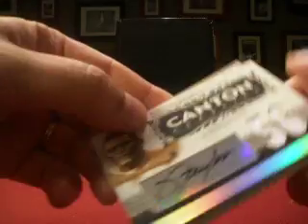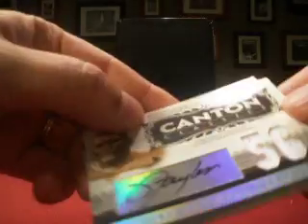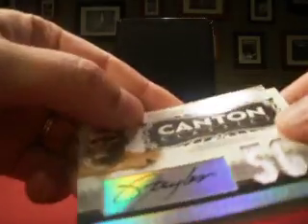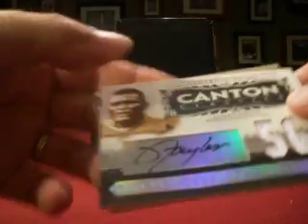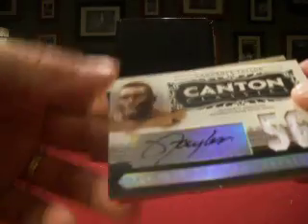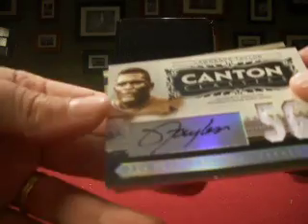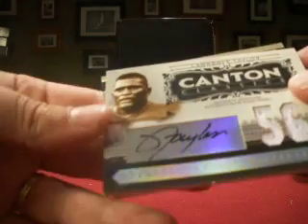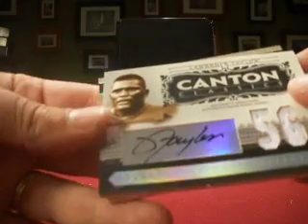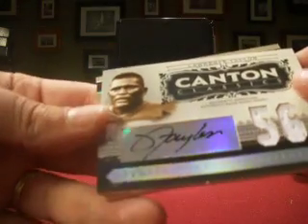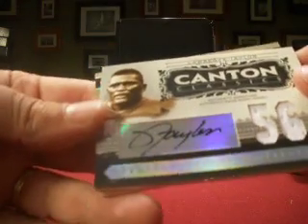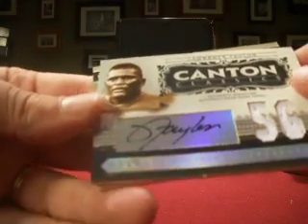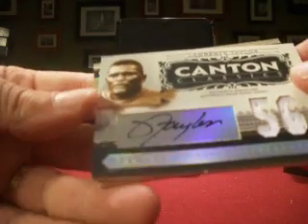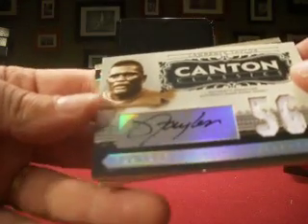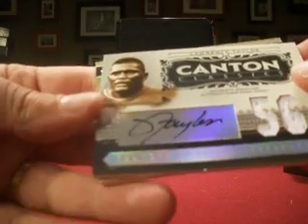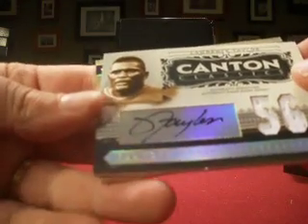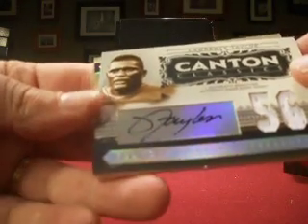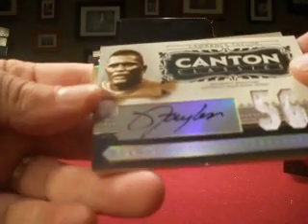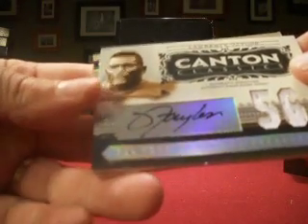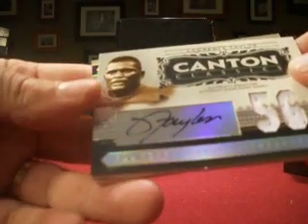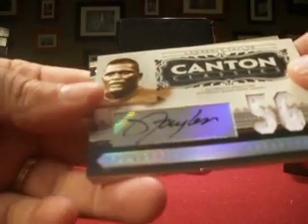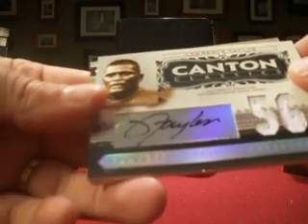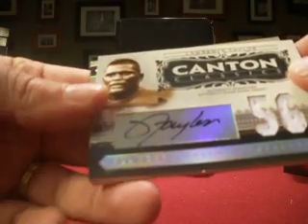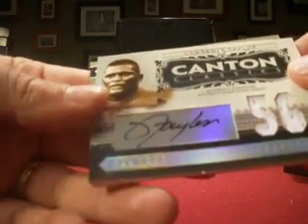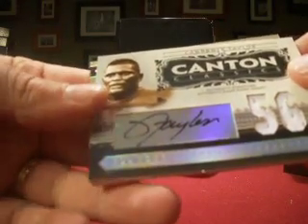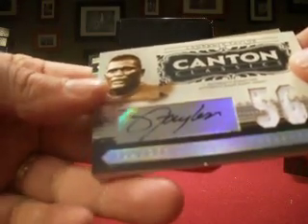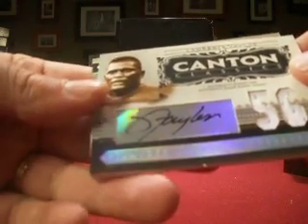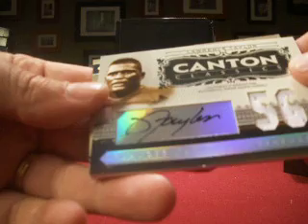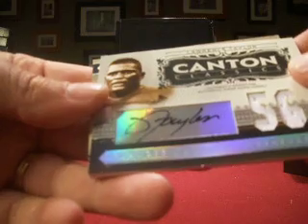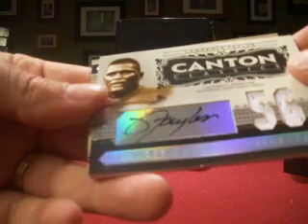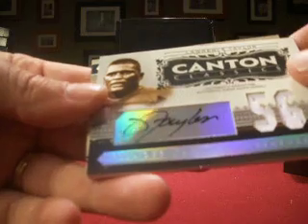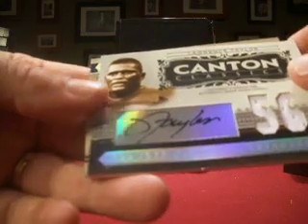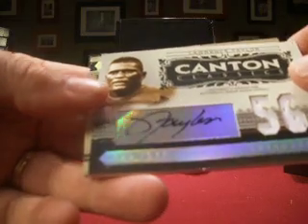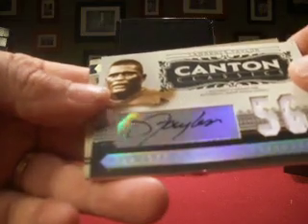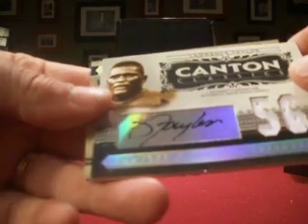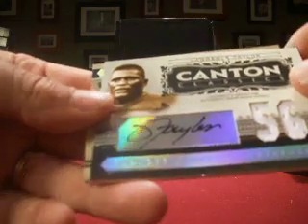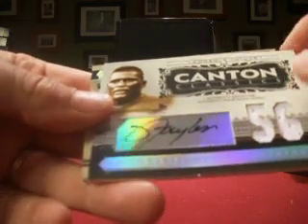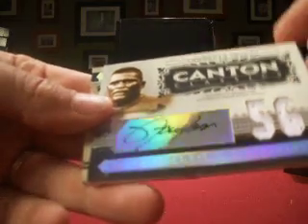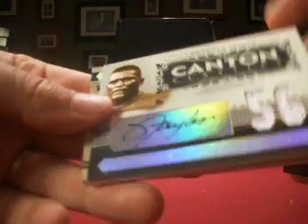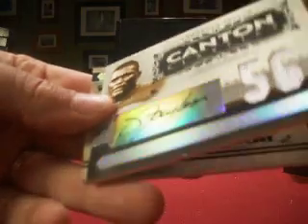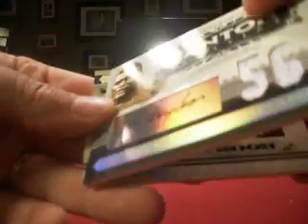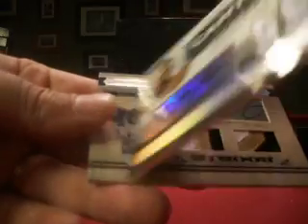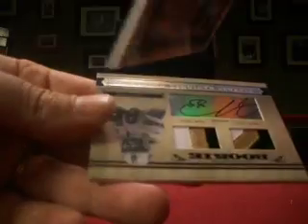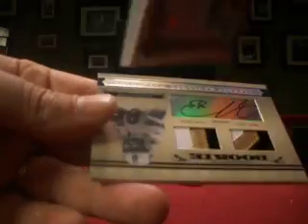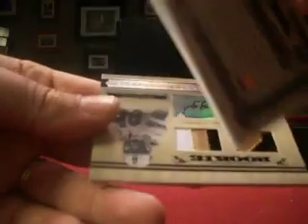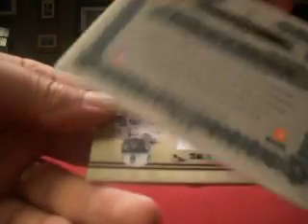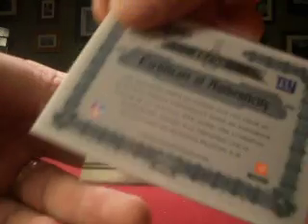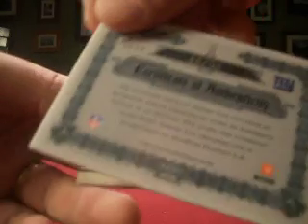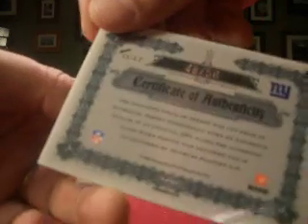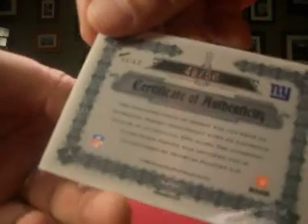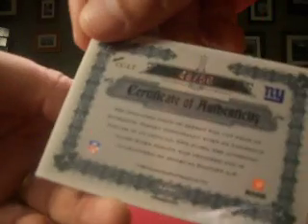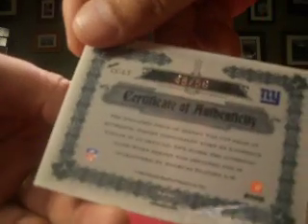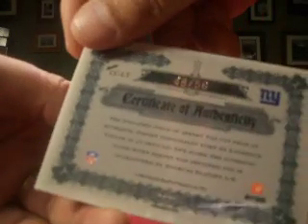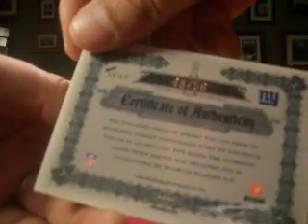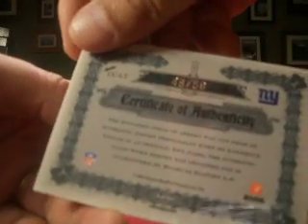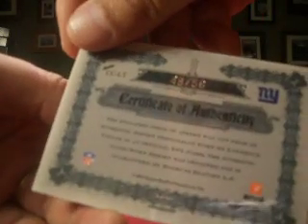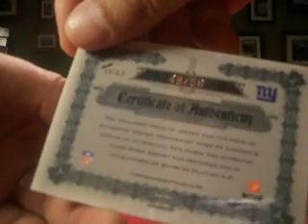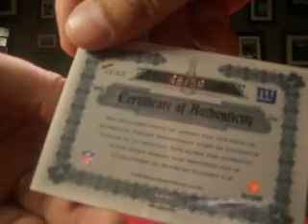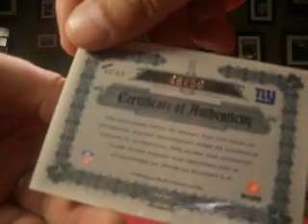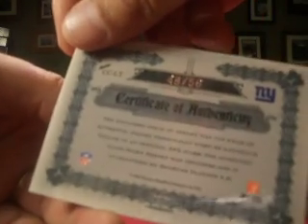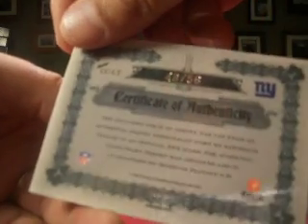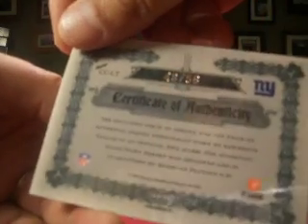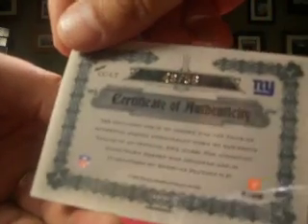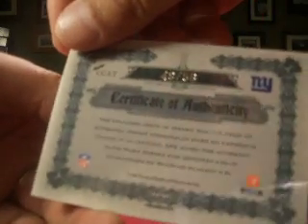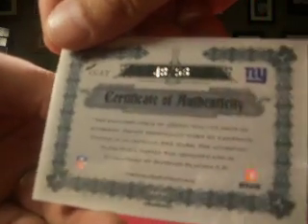And then a Lawrence Taylor — nice auto patch or auto jersey for LT, numbered 48 out of 56.